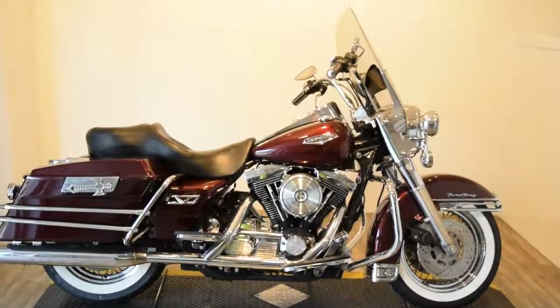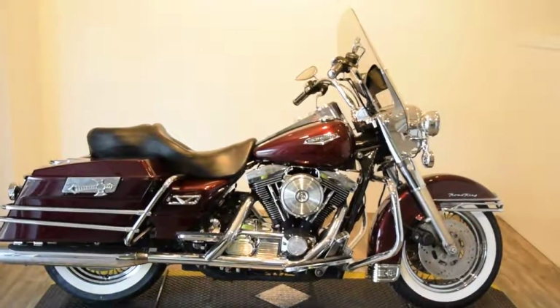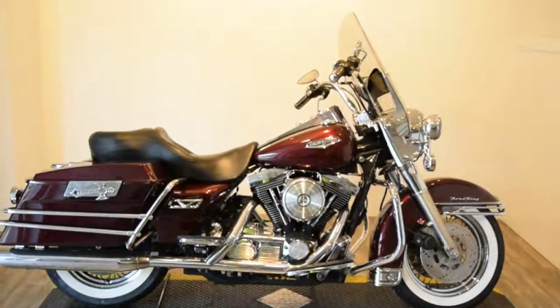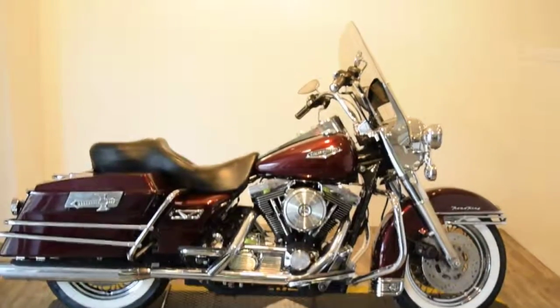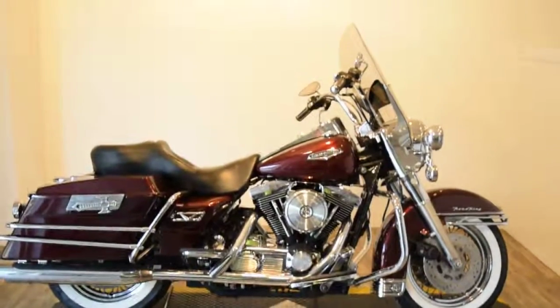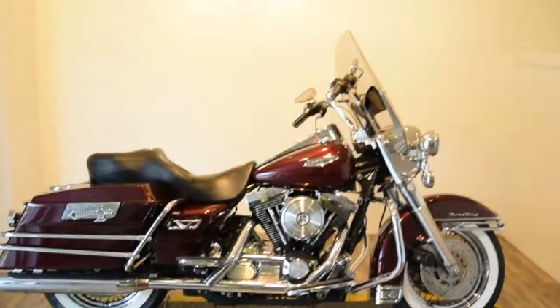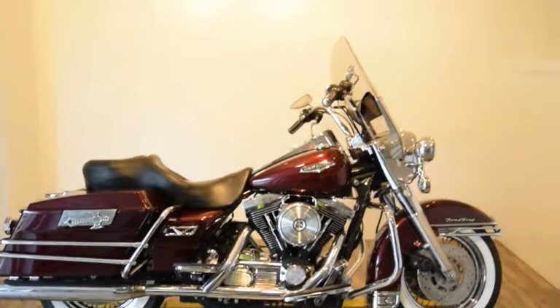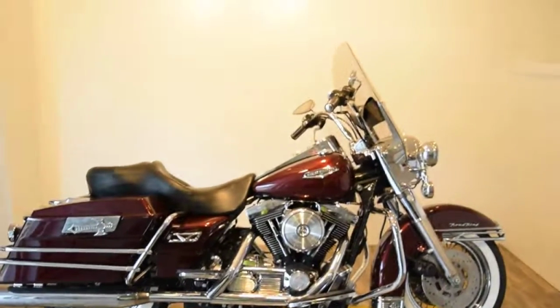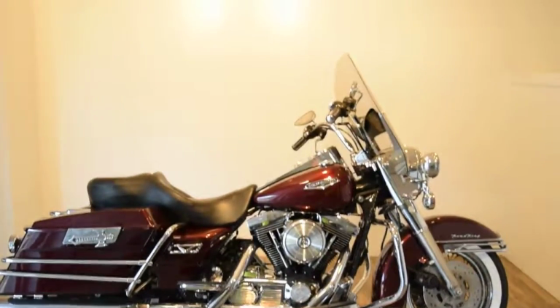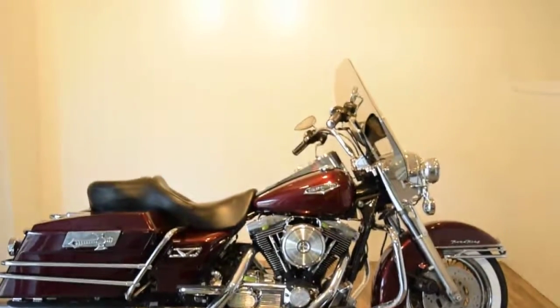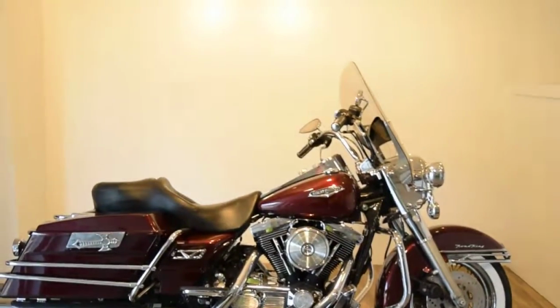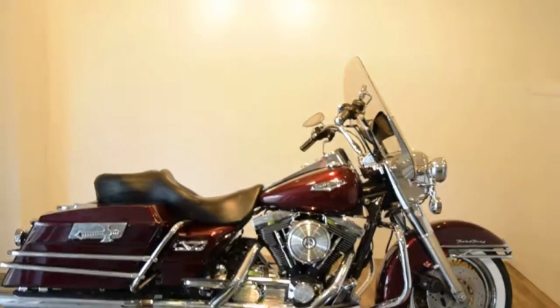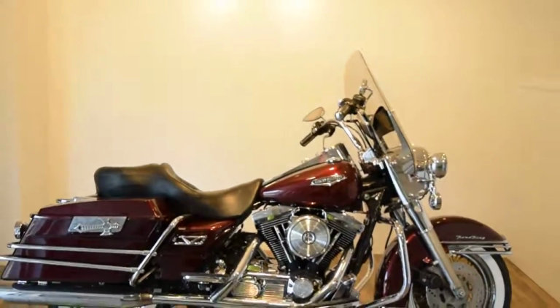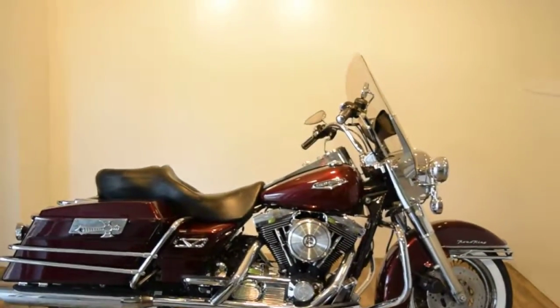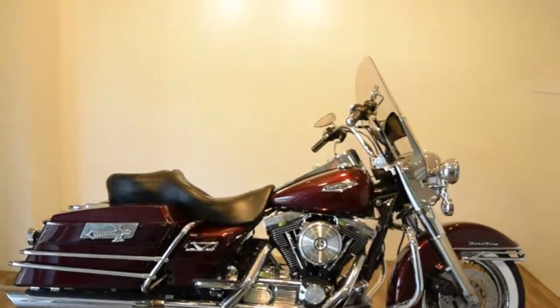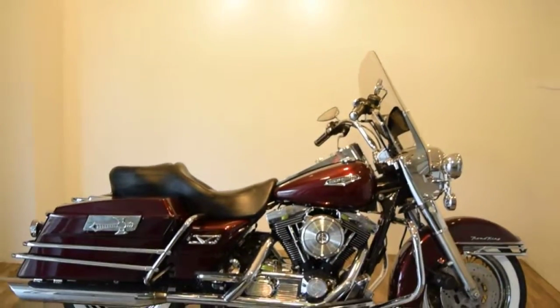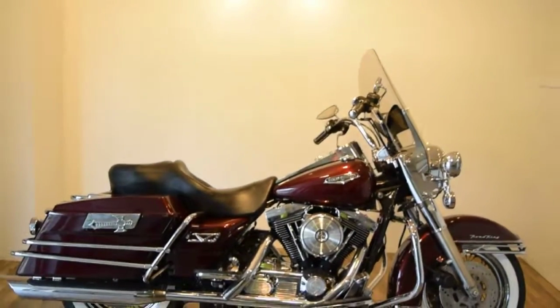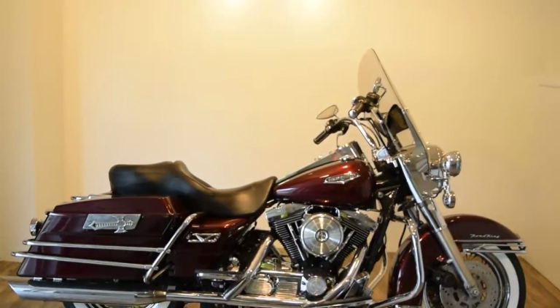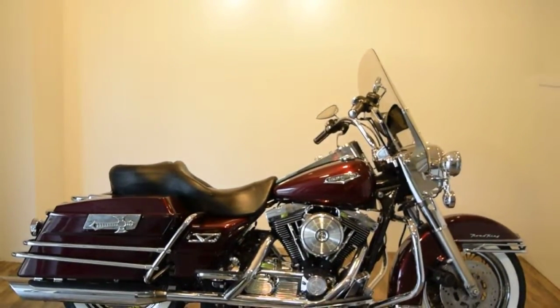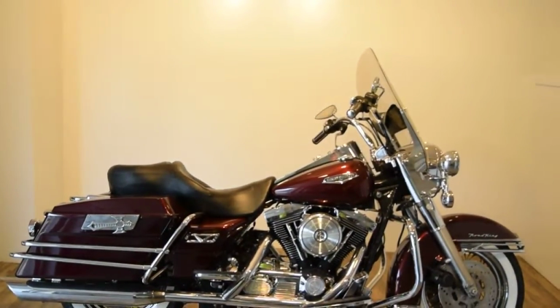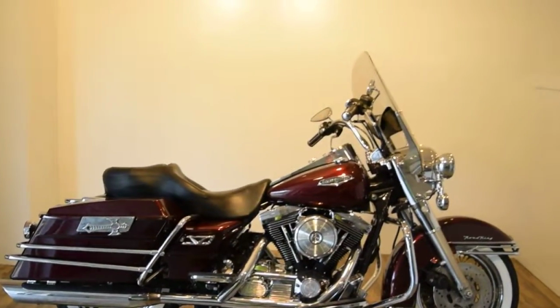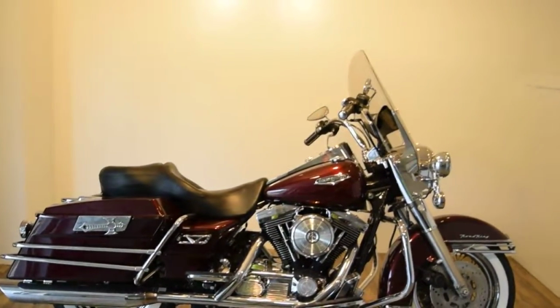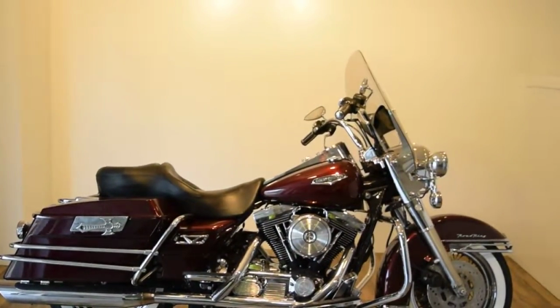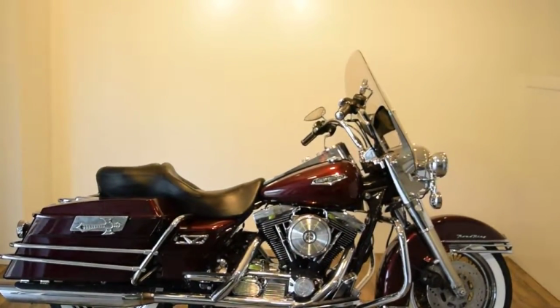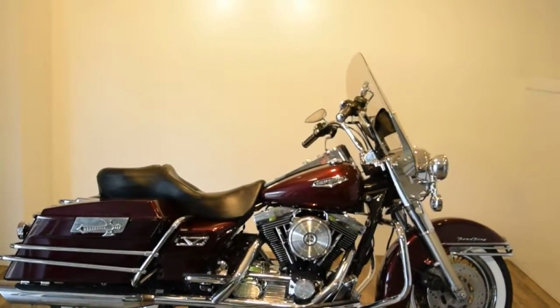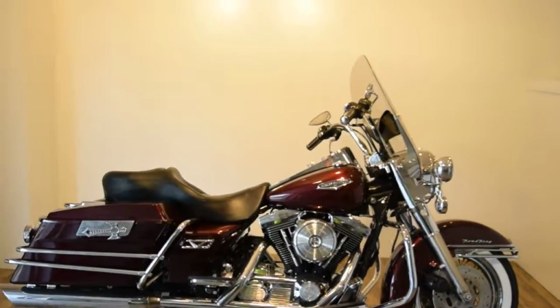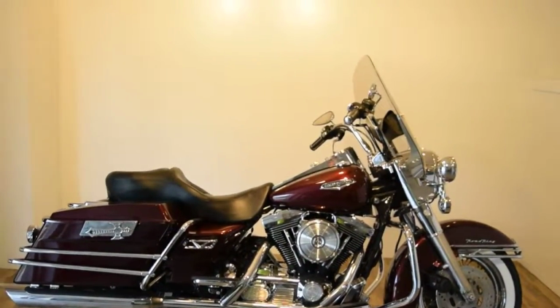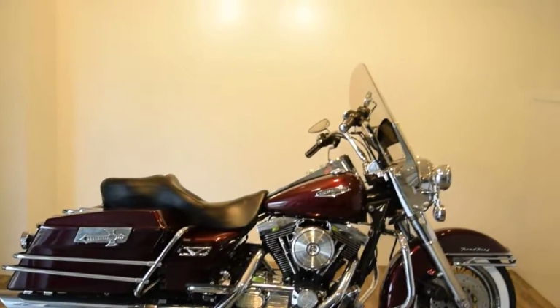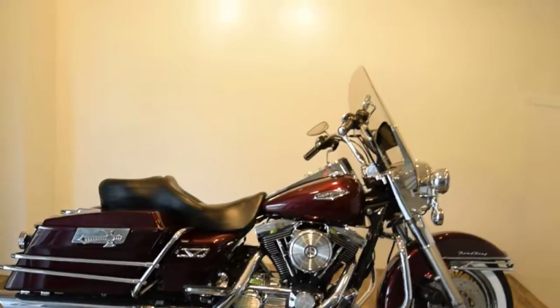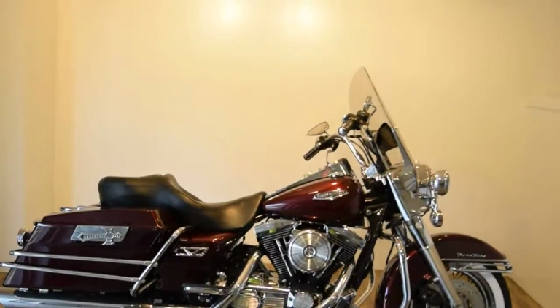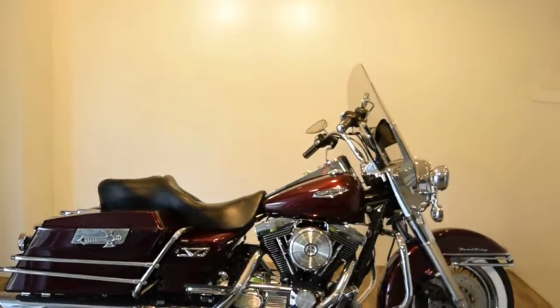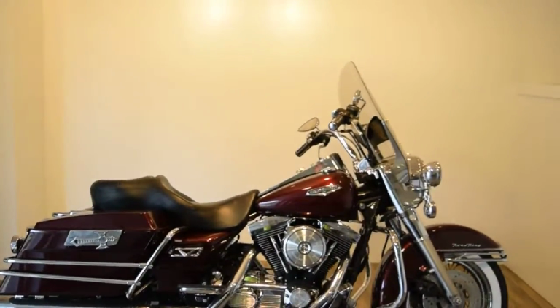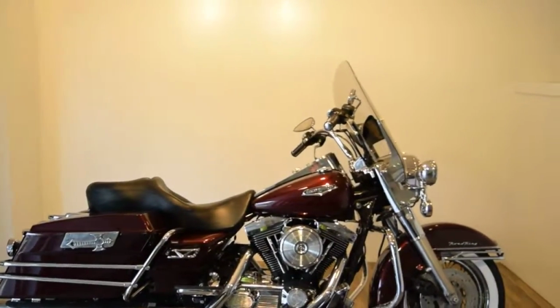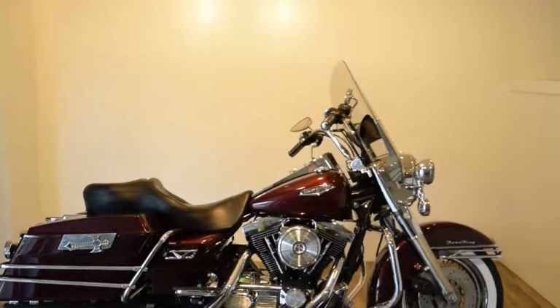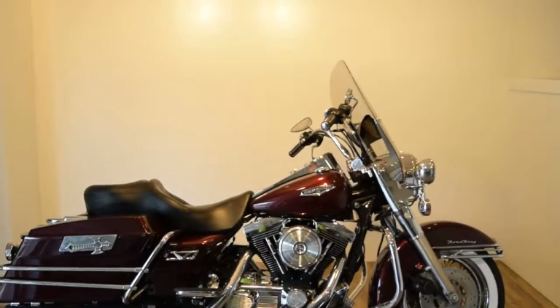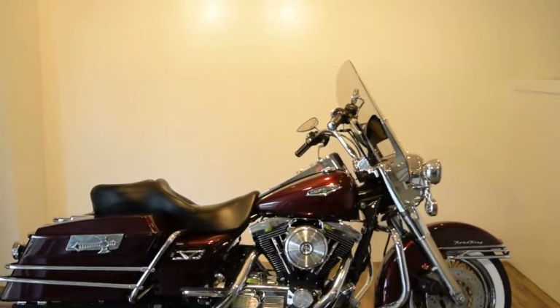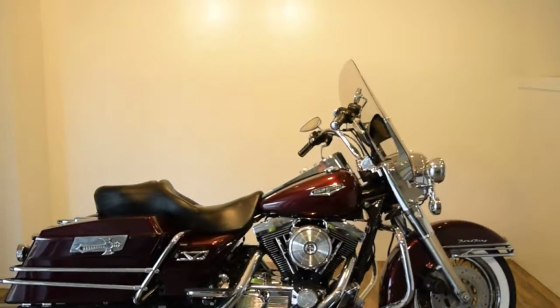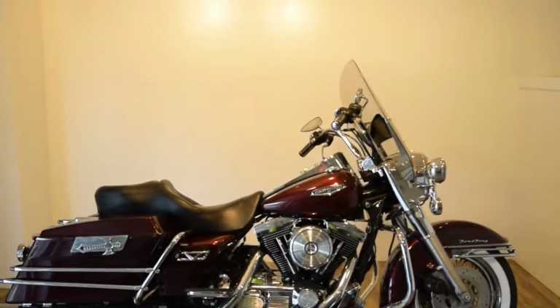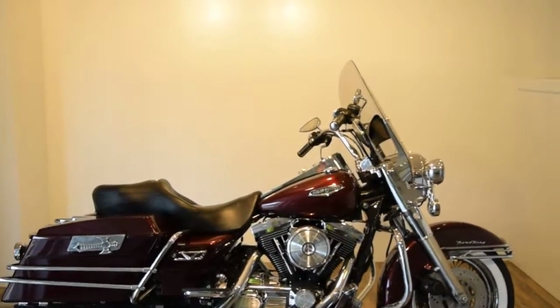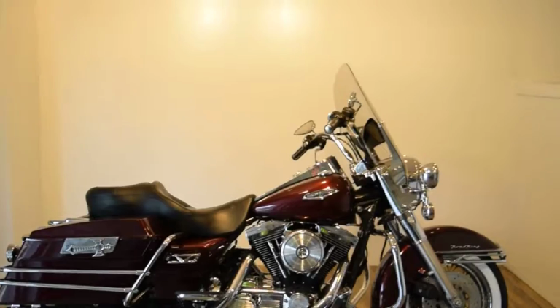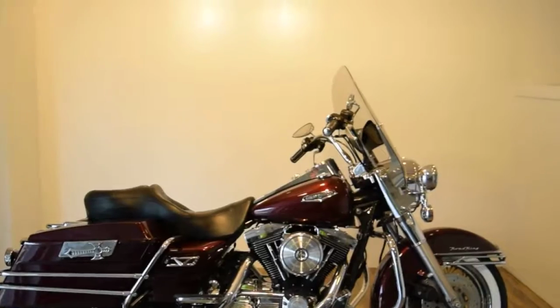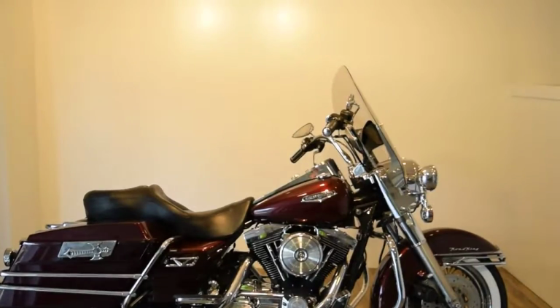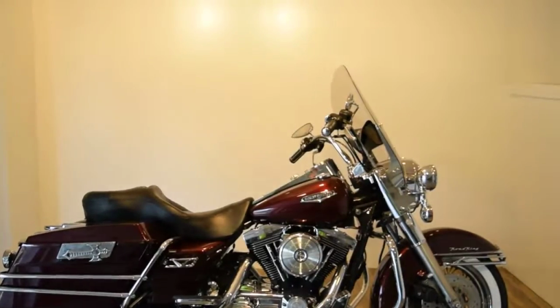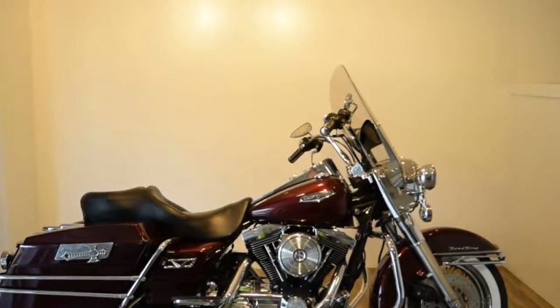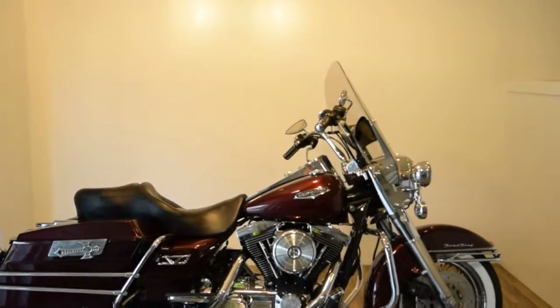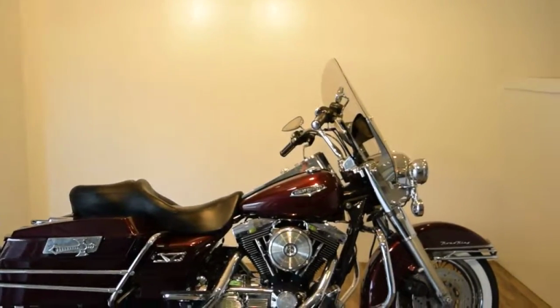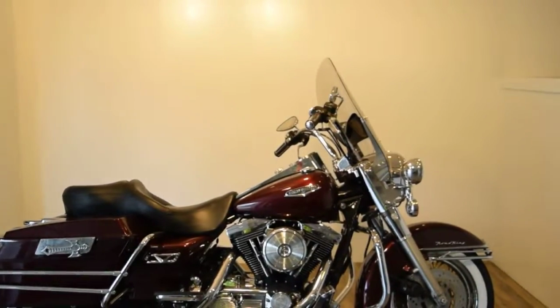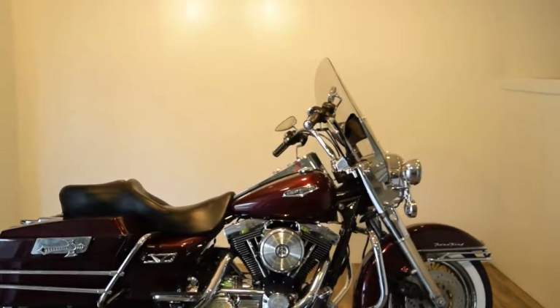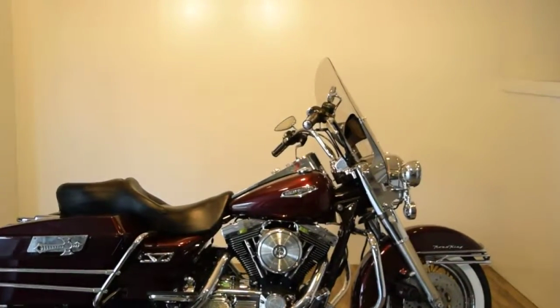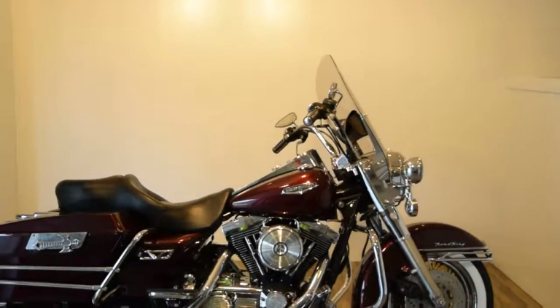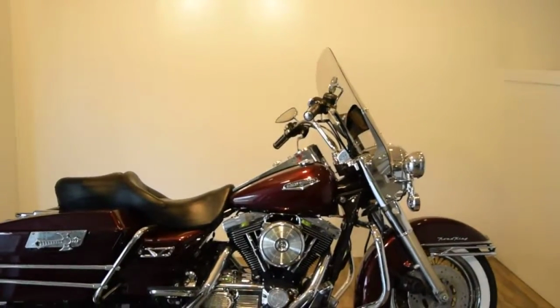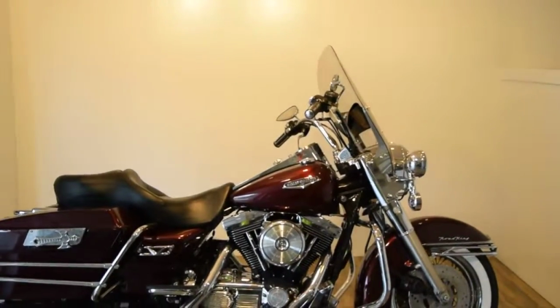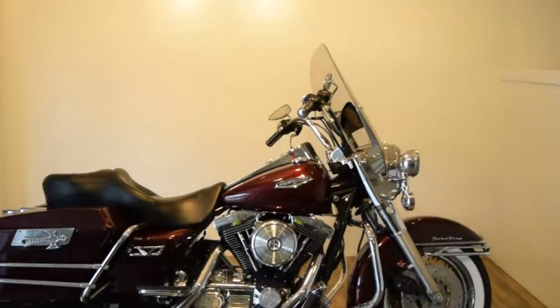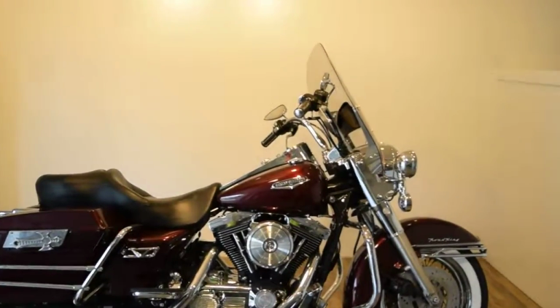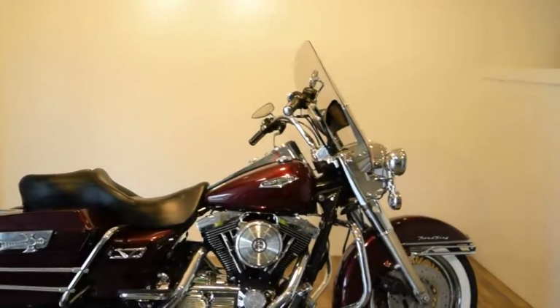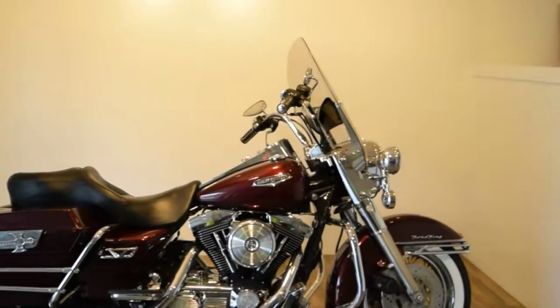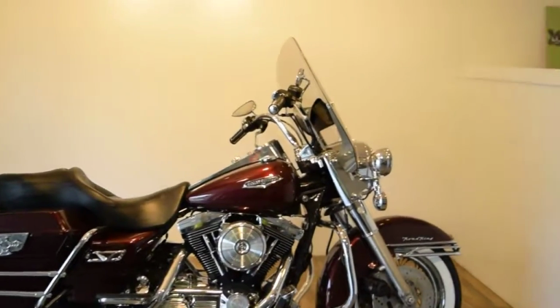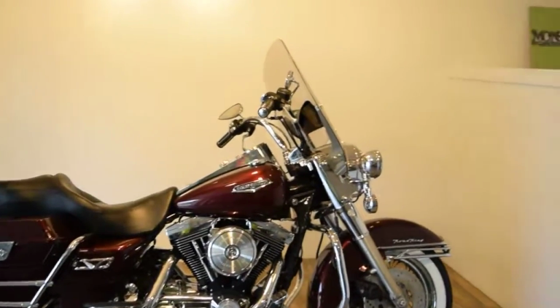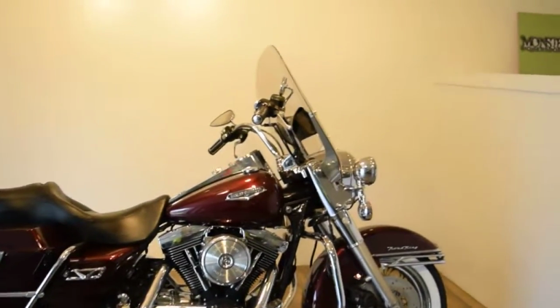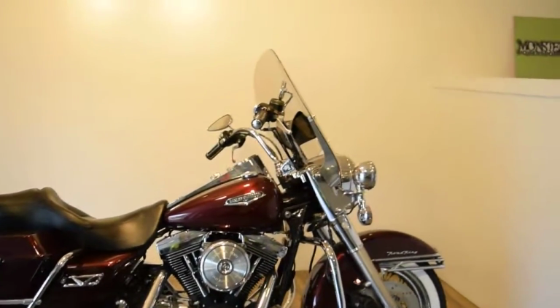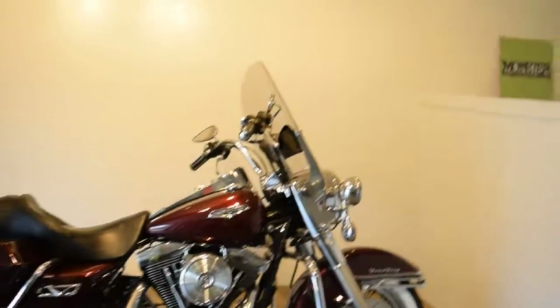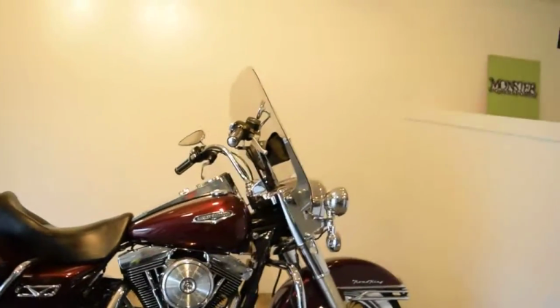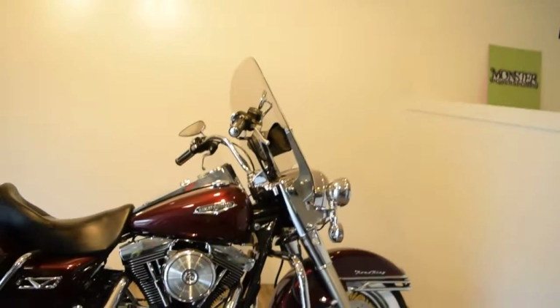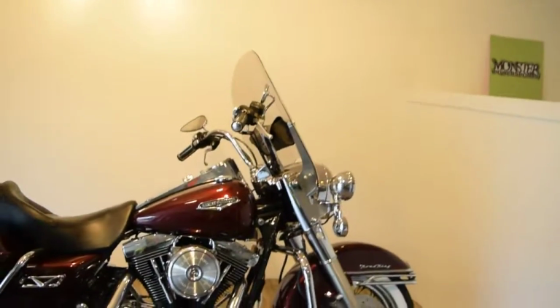Monster Power Sports is offering this 1998 Harley Davidson Road King. This bike does have a few extras on it.